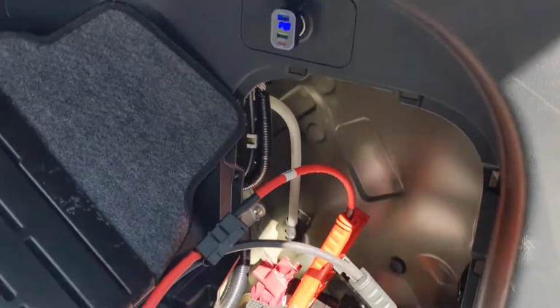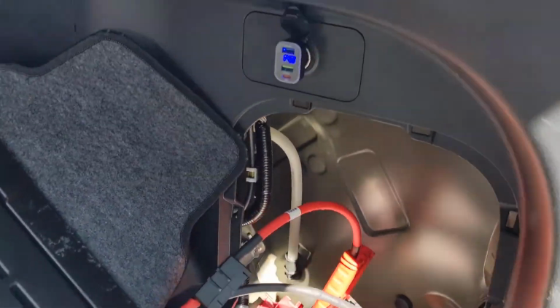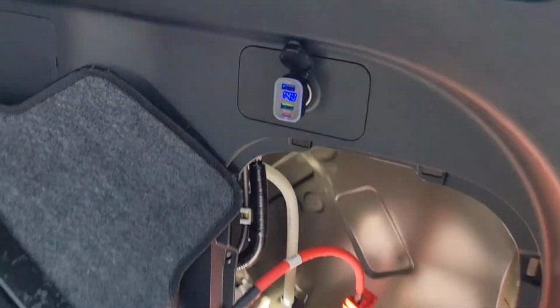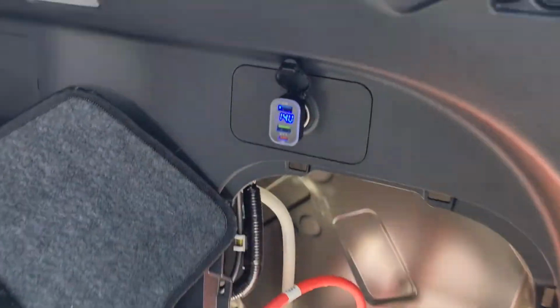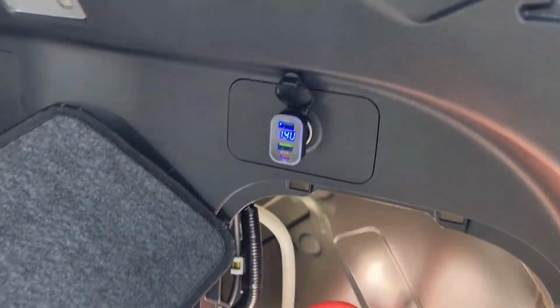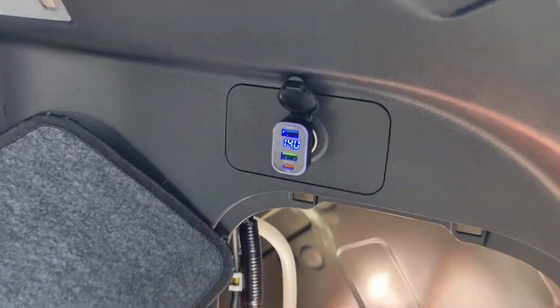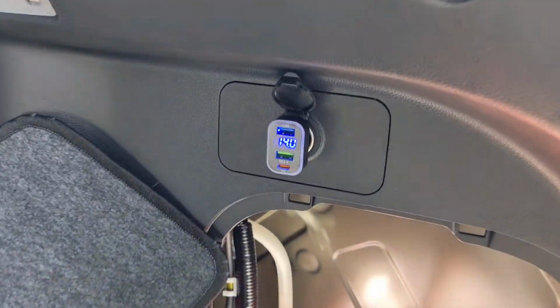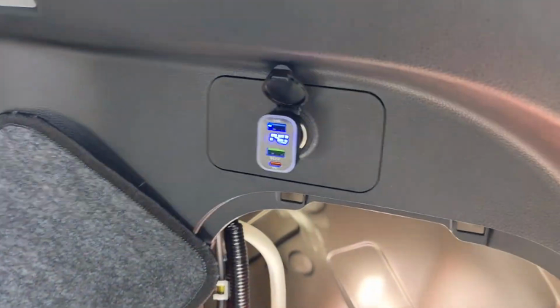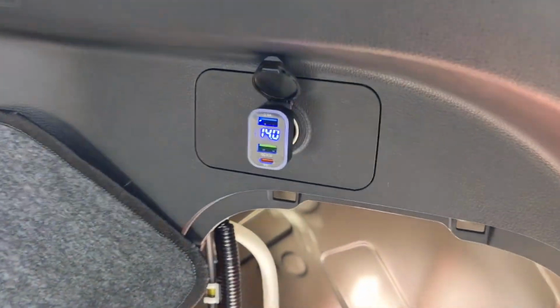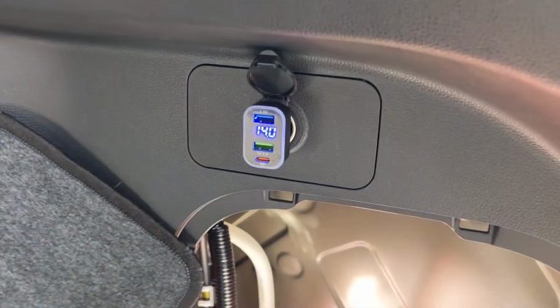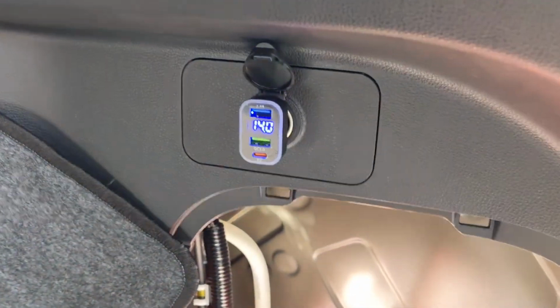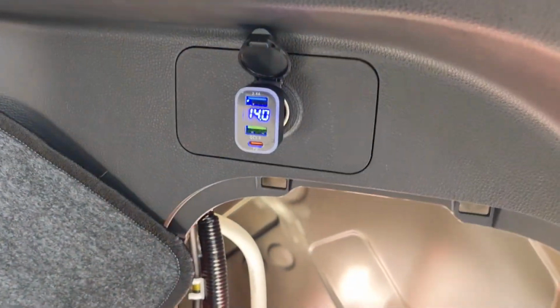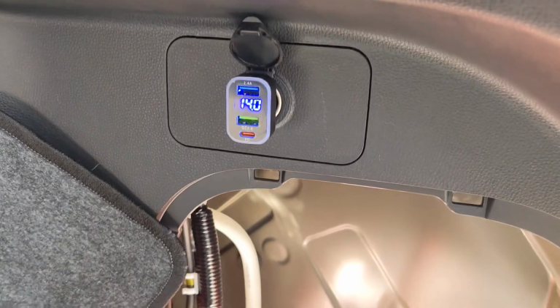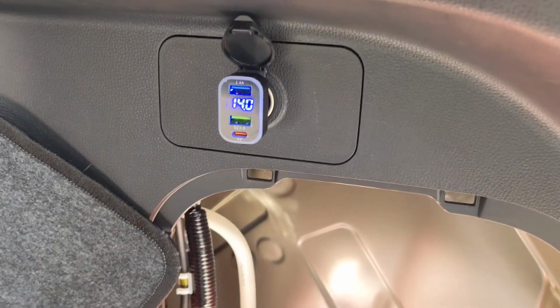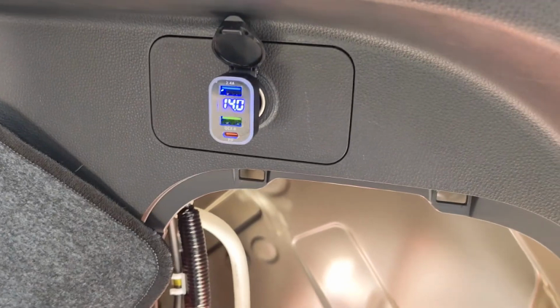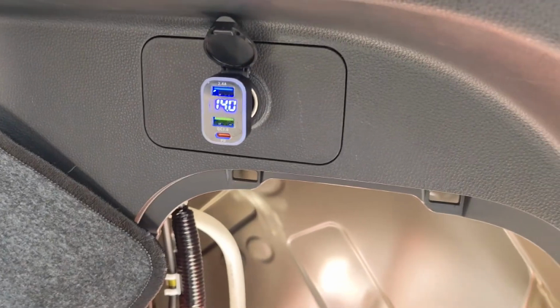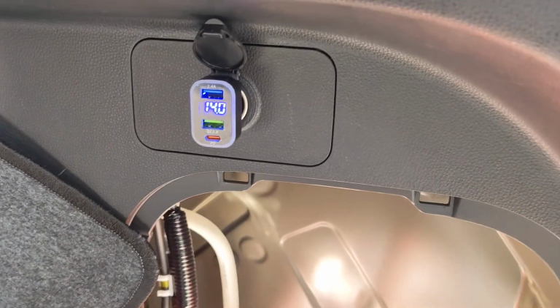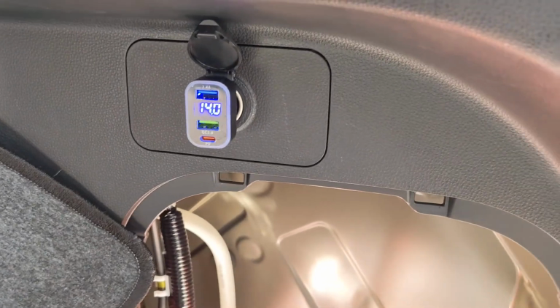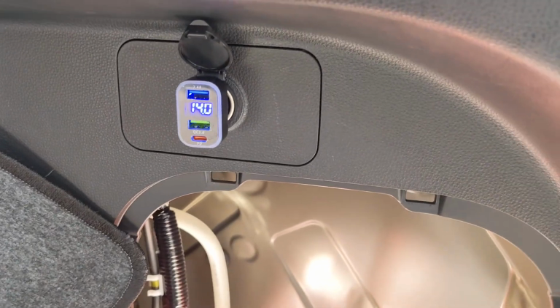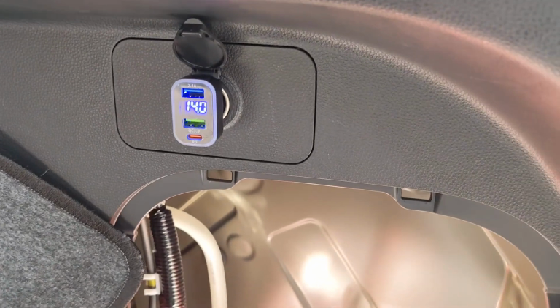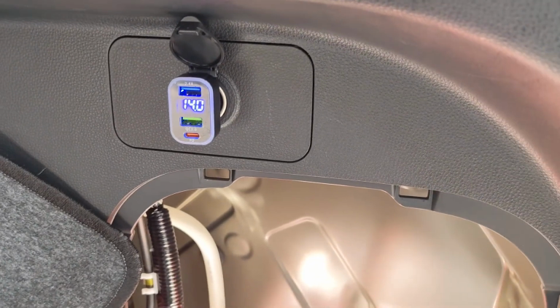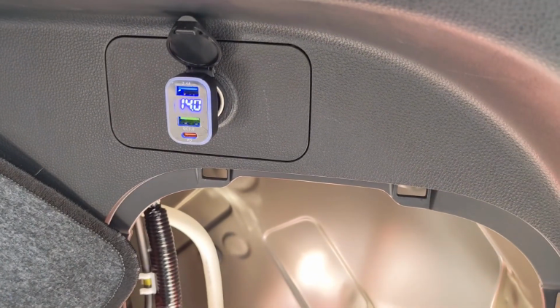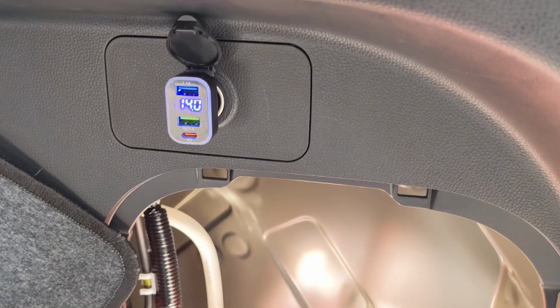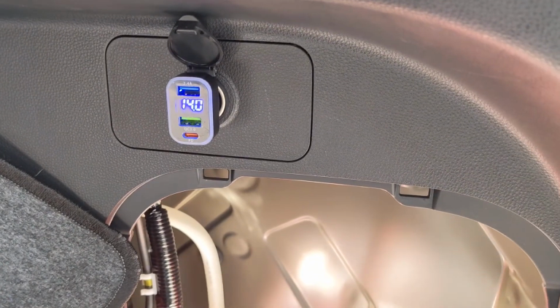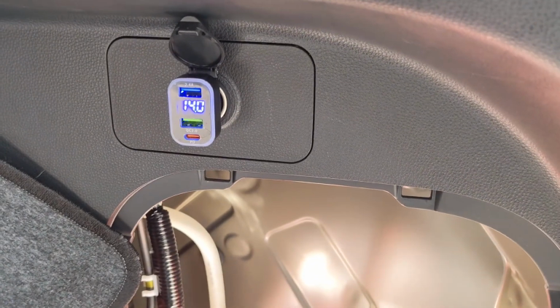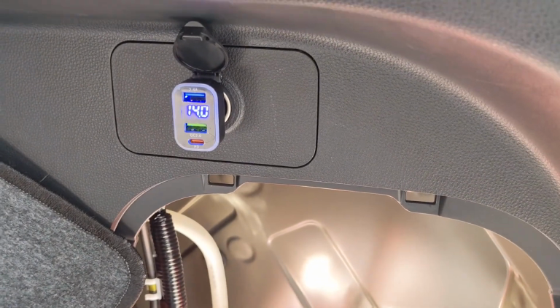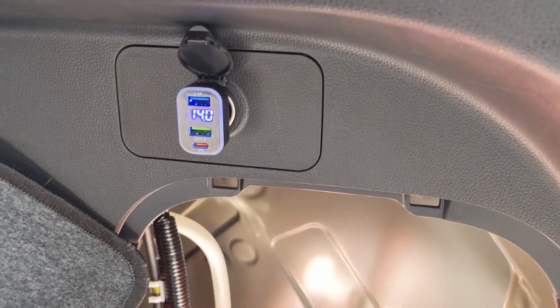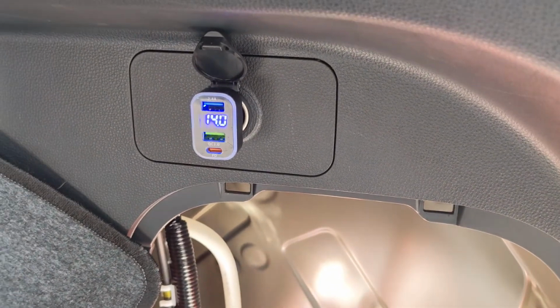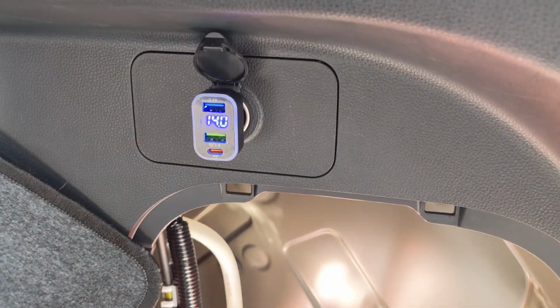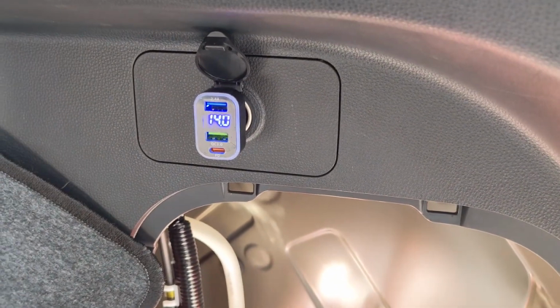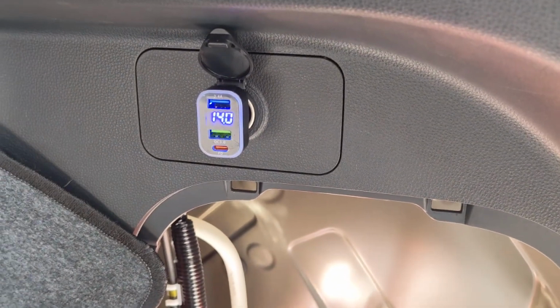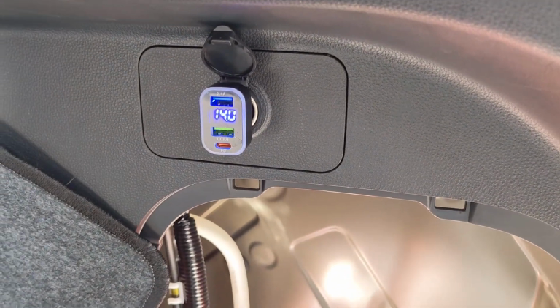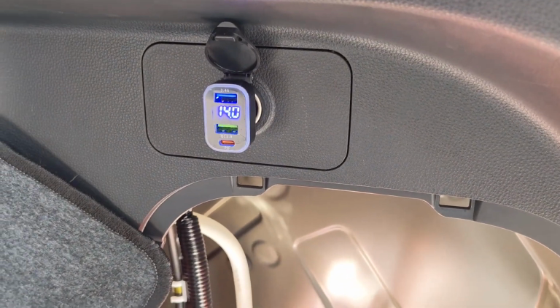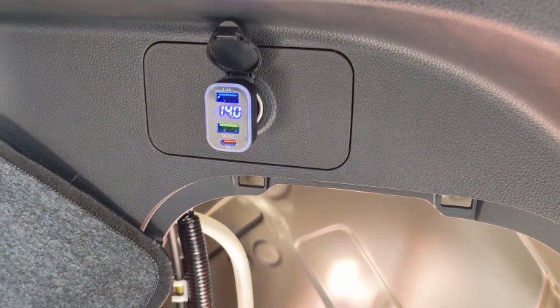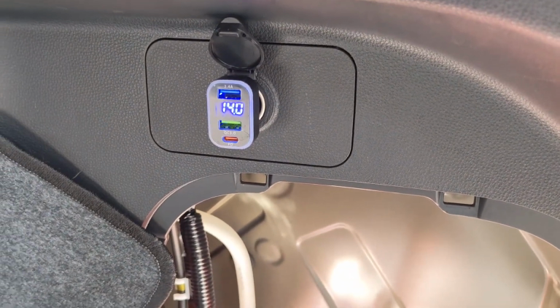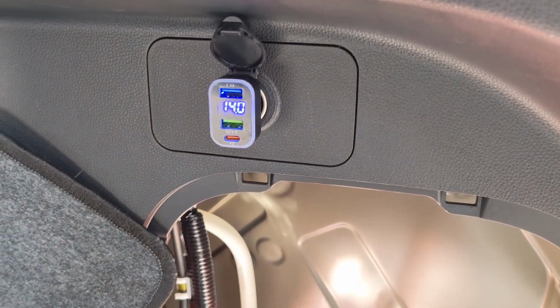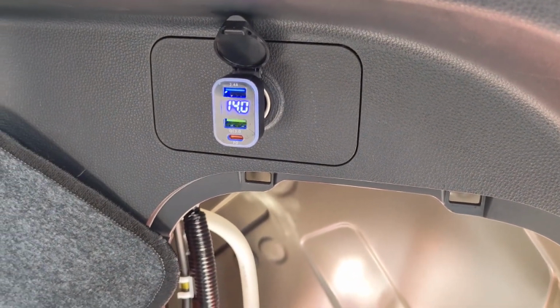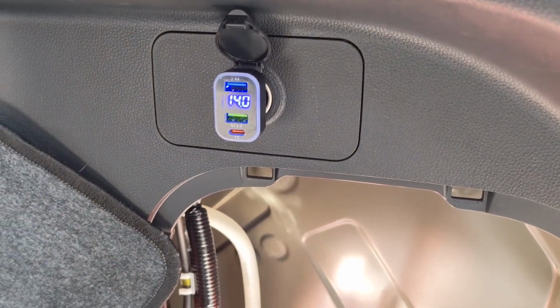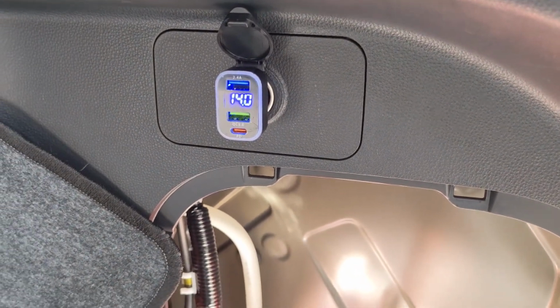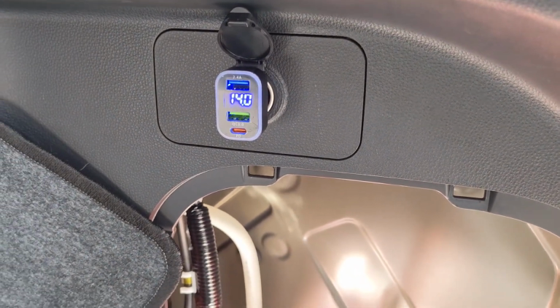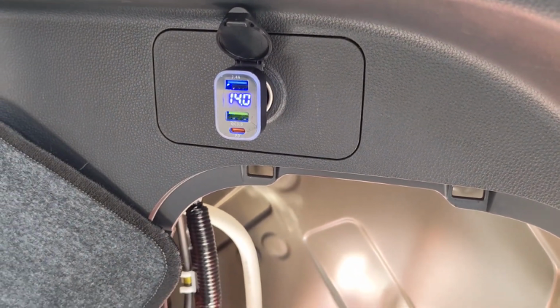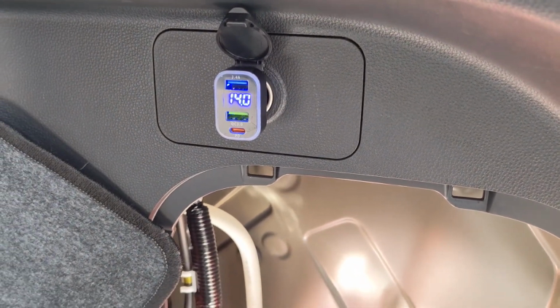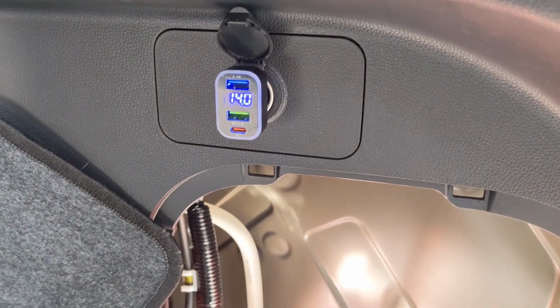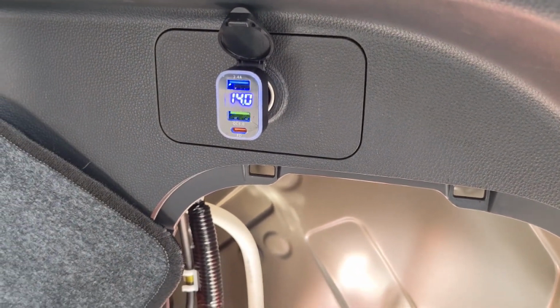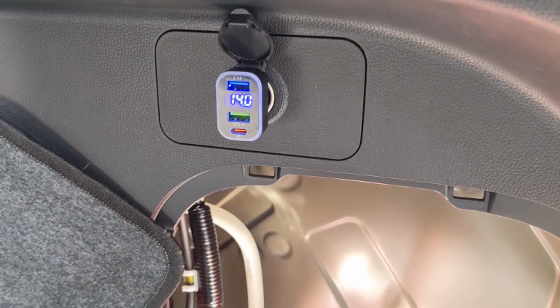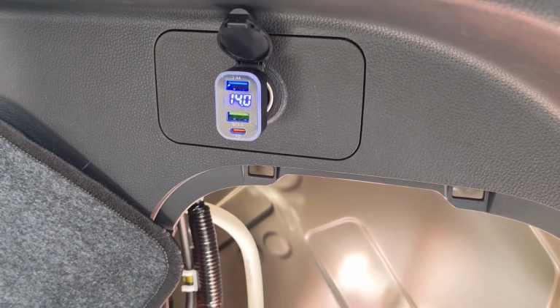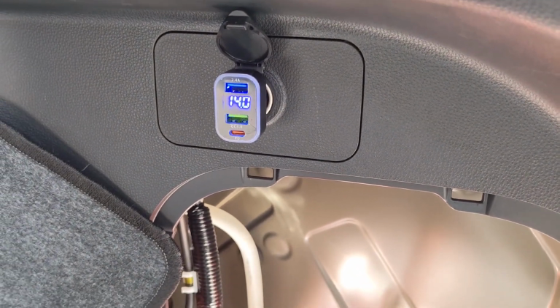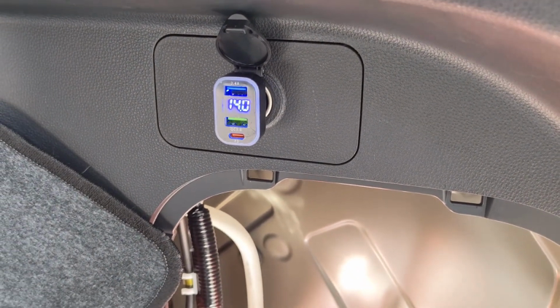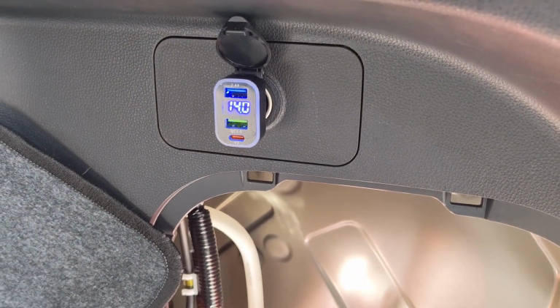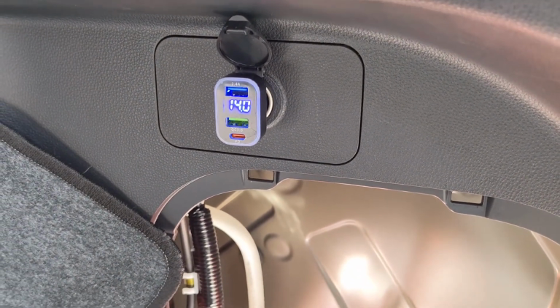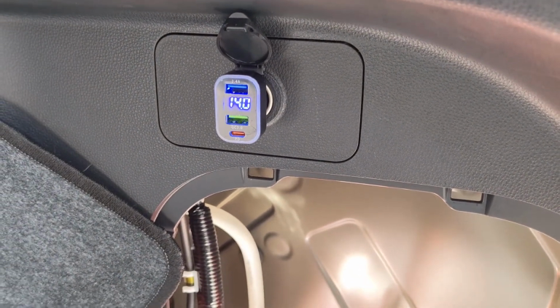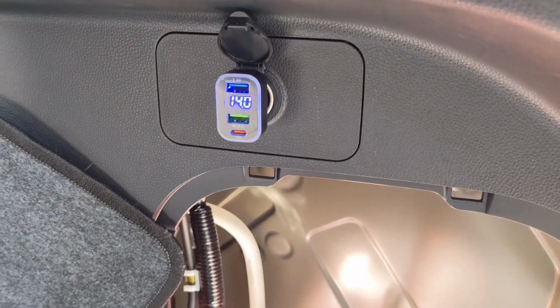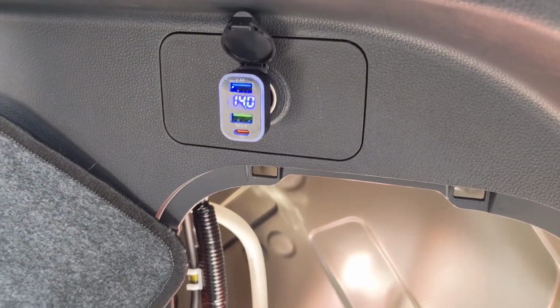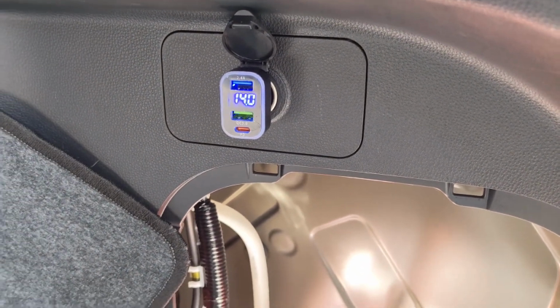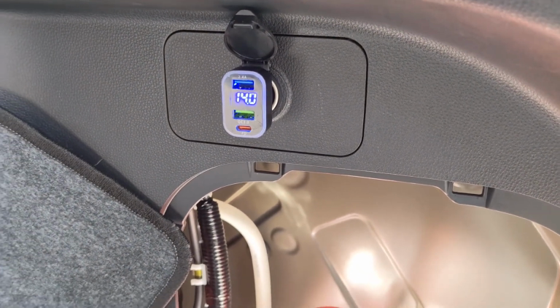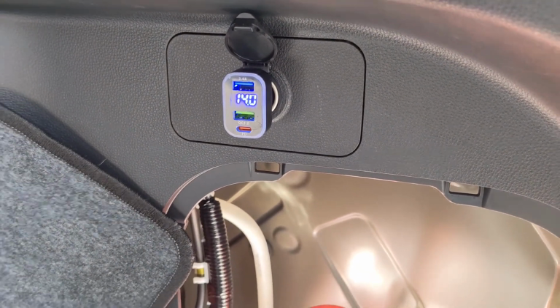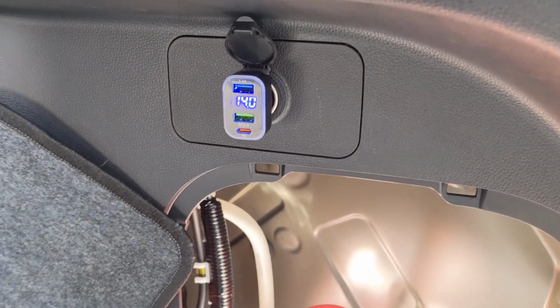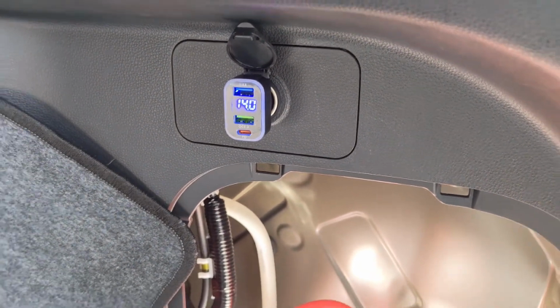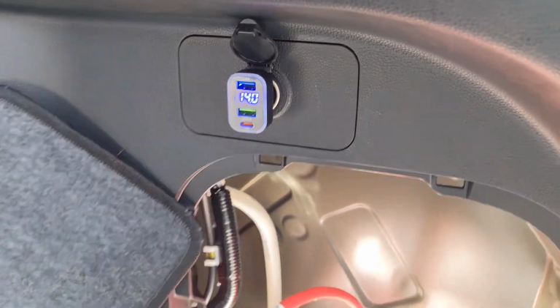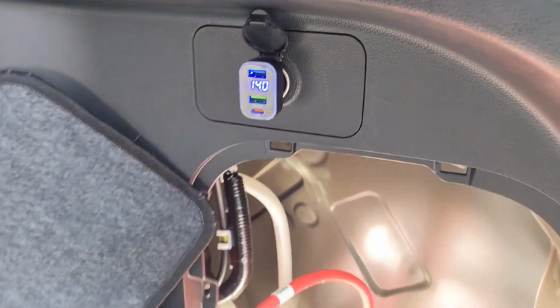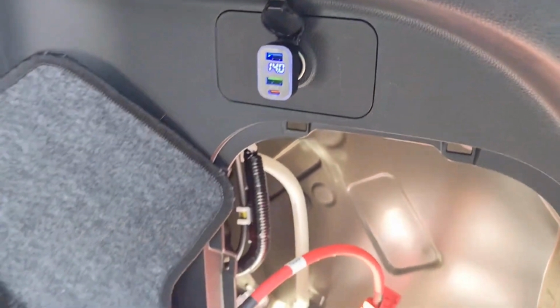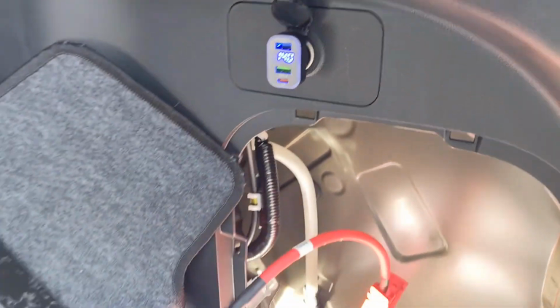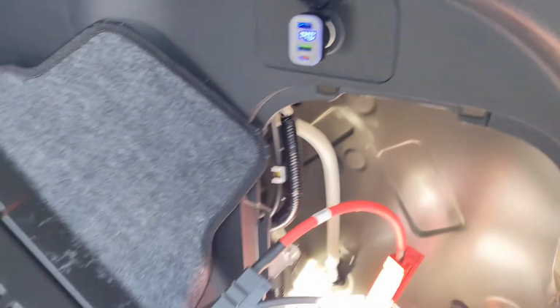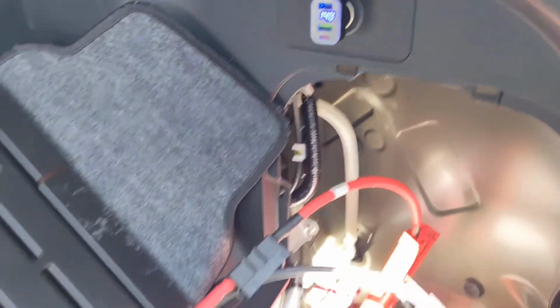It also has a 12-volt outlet in the back, which is cool because I can put my little meter in there so you can see that right now we're getting 14 volts with the car on.